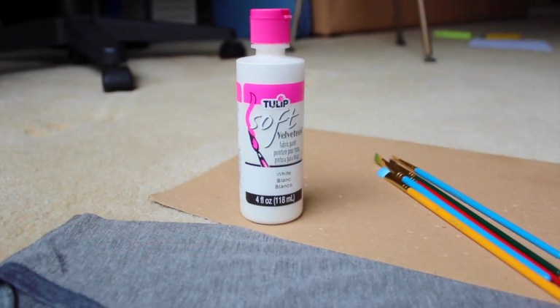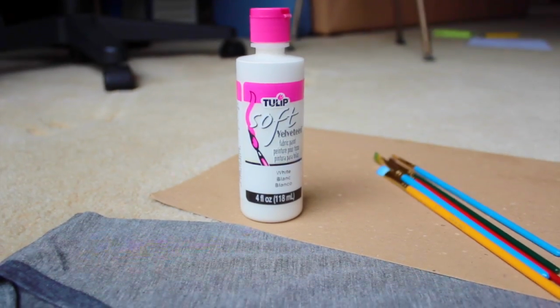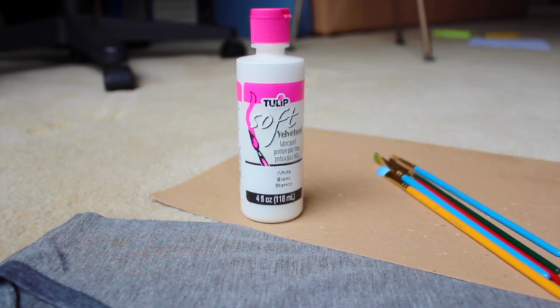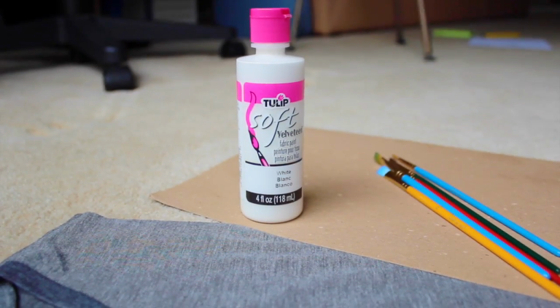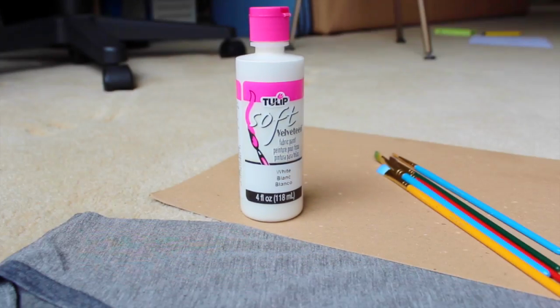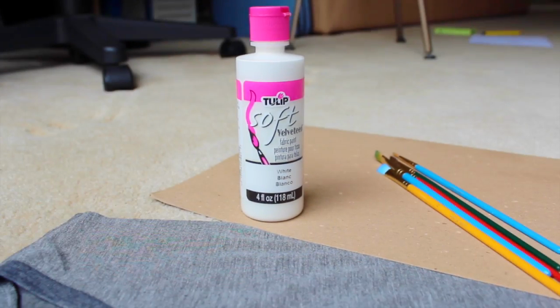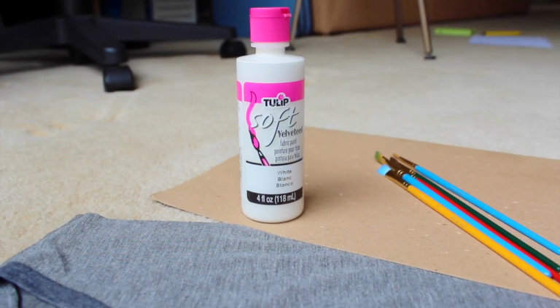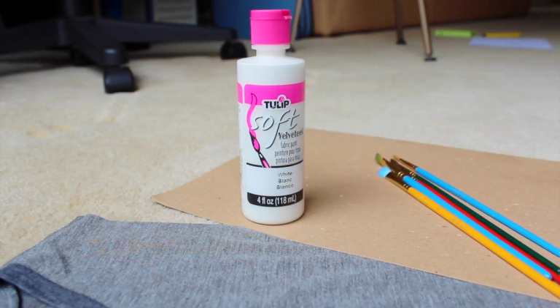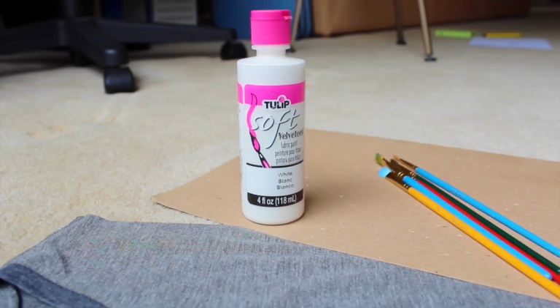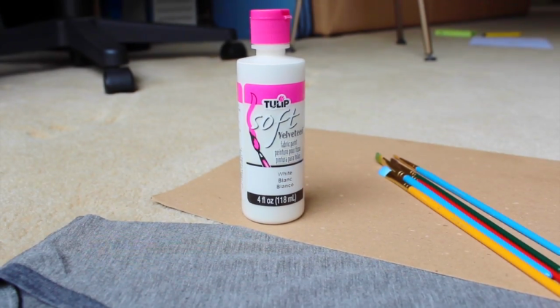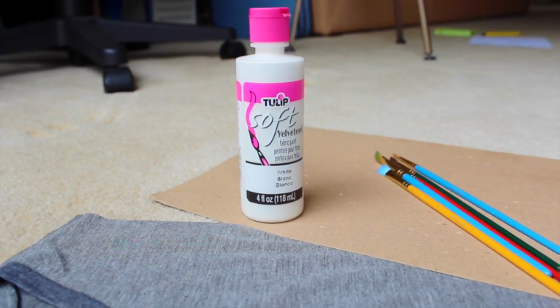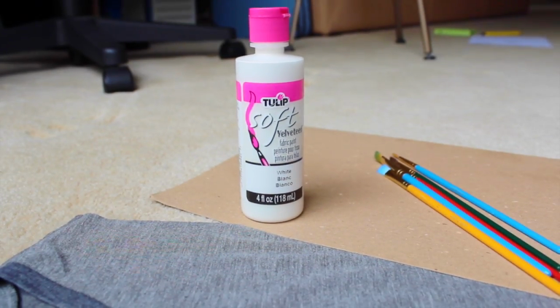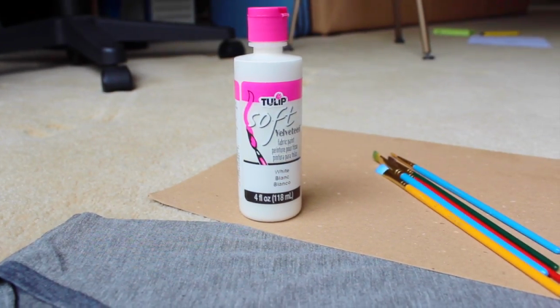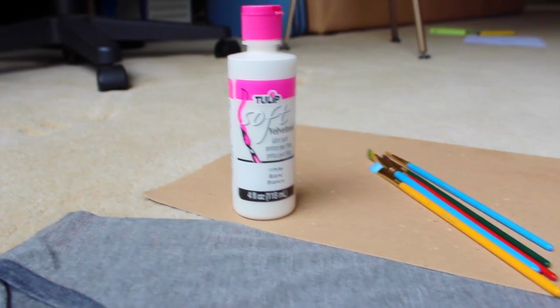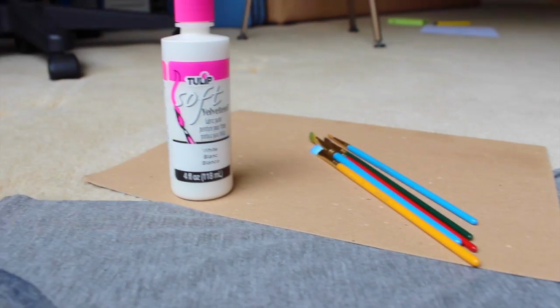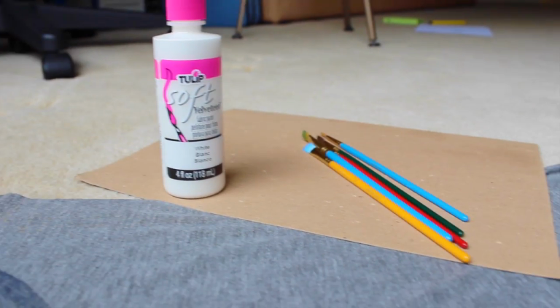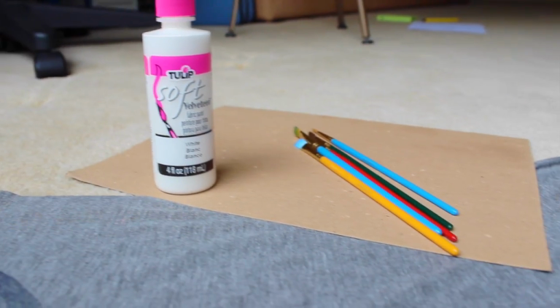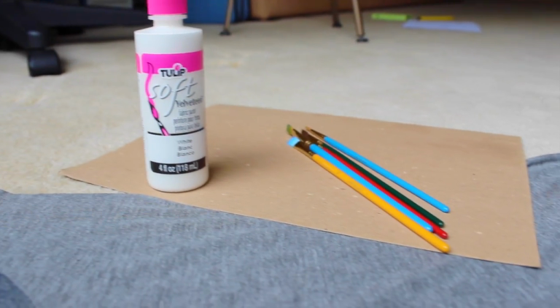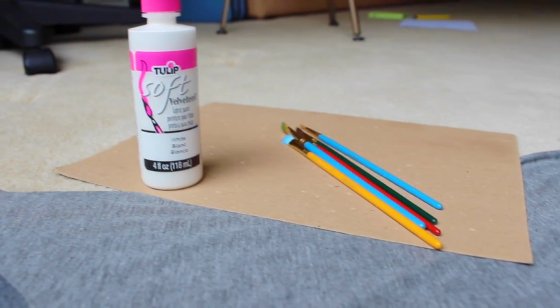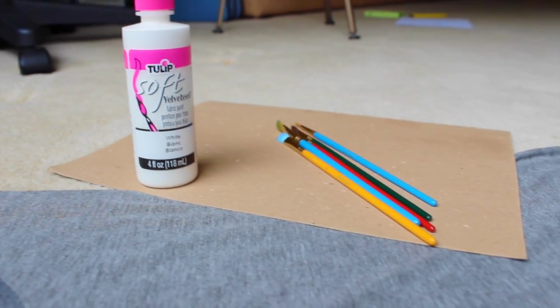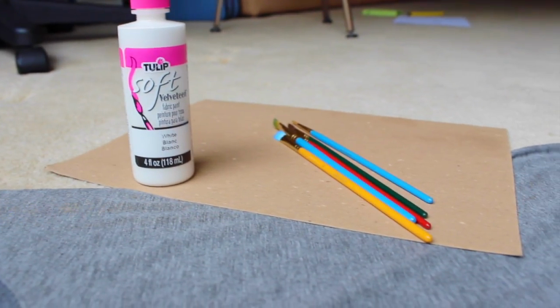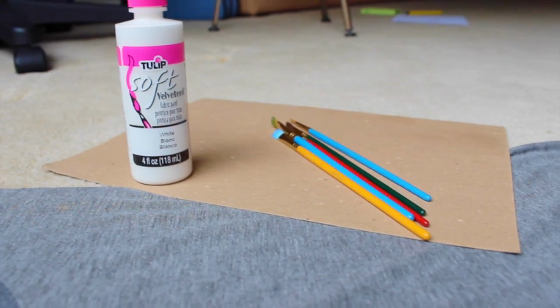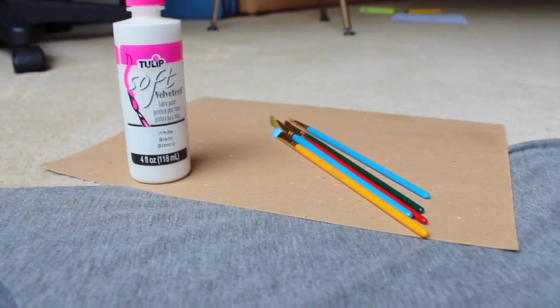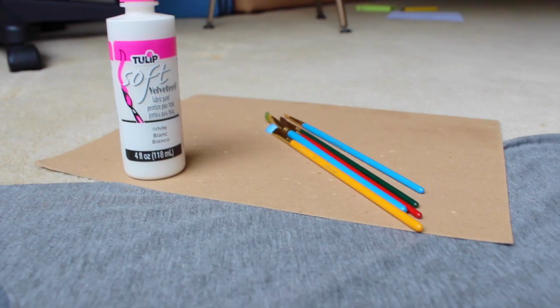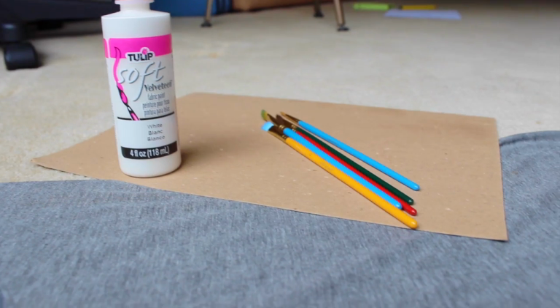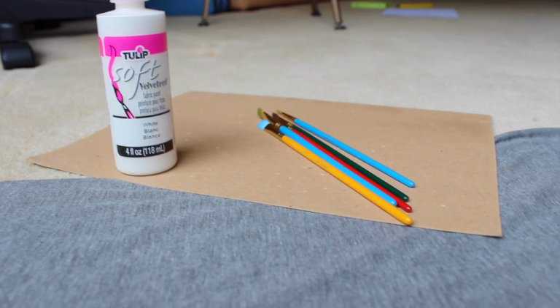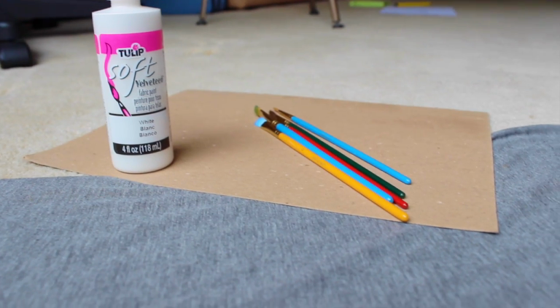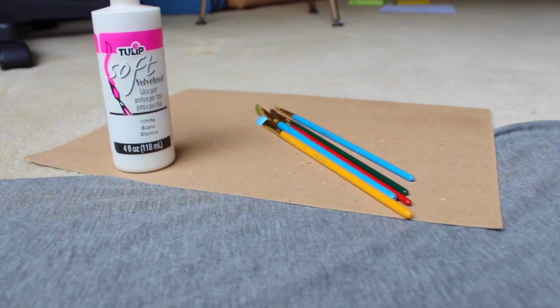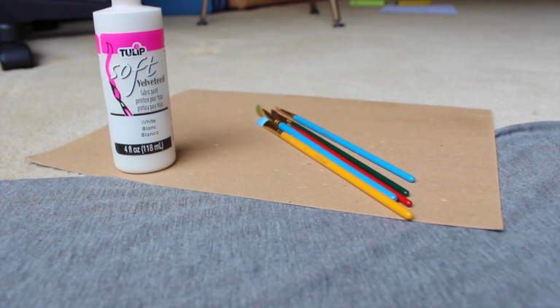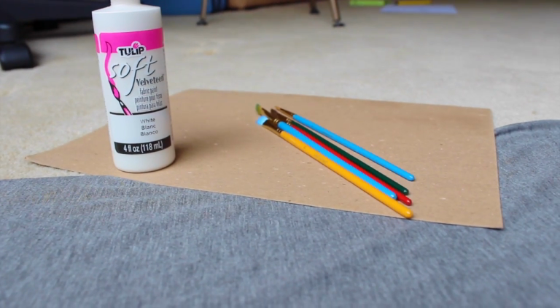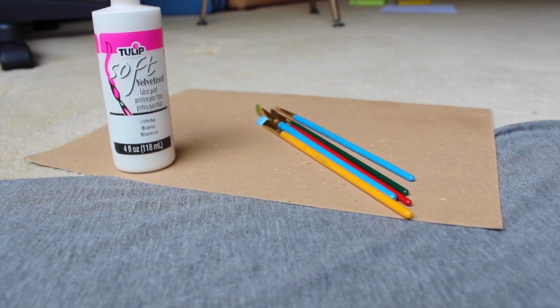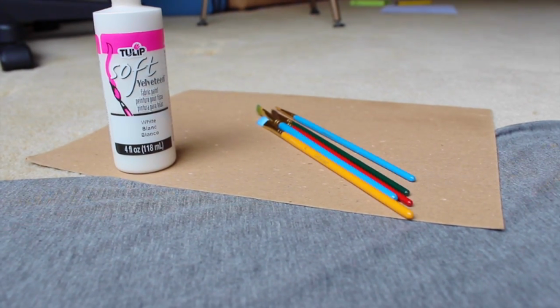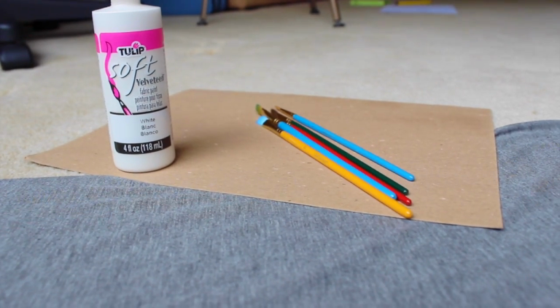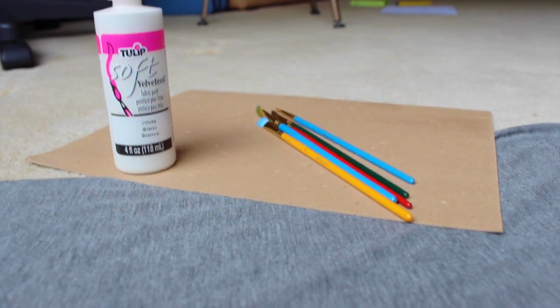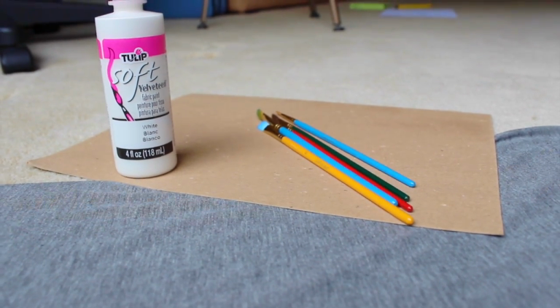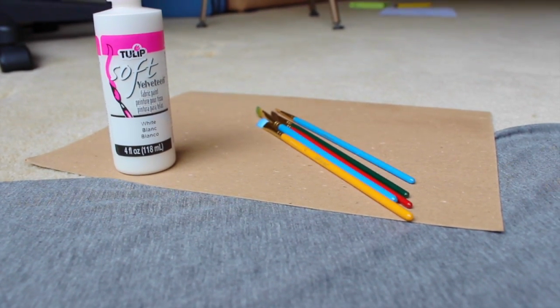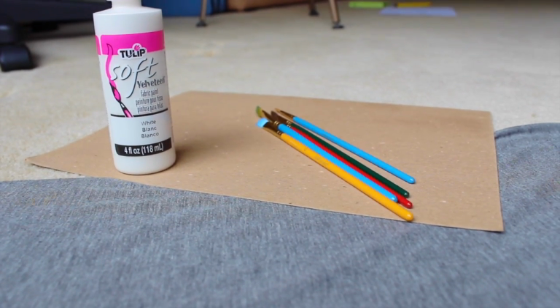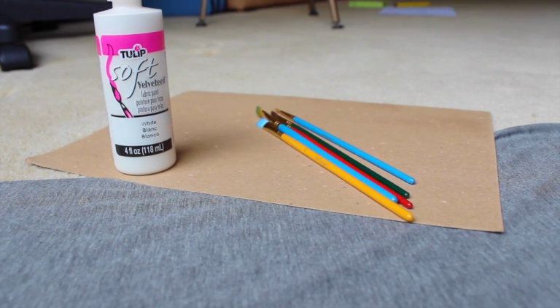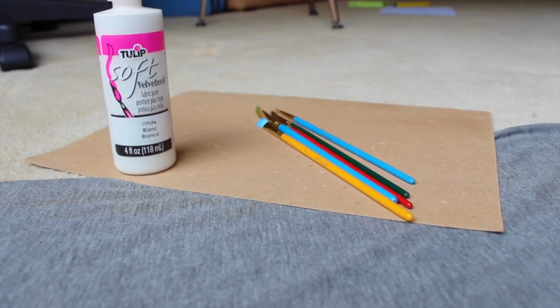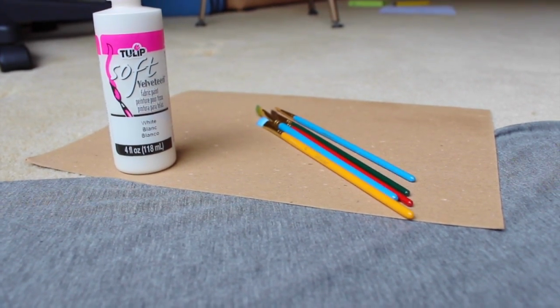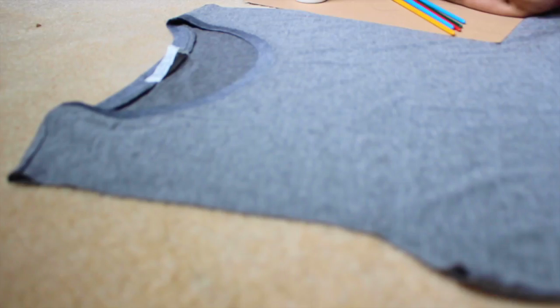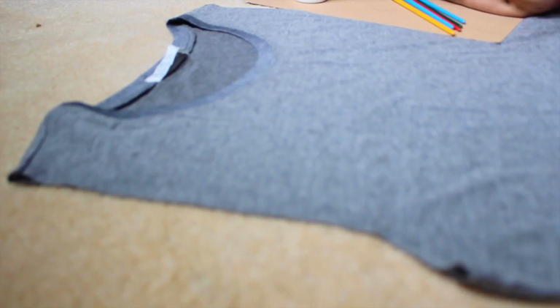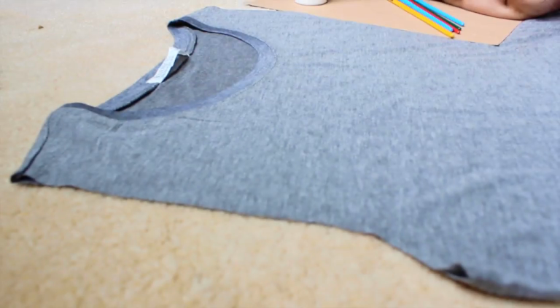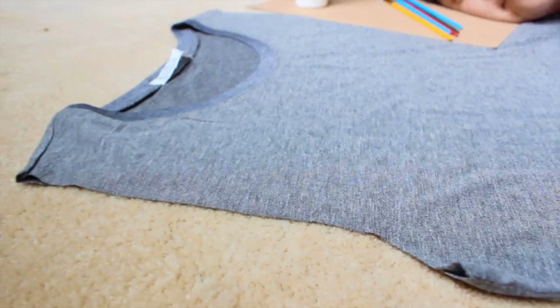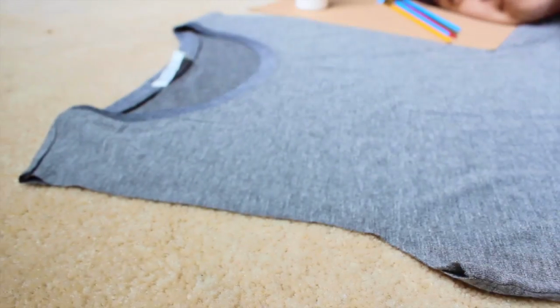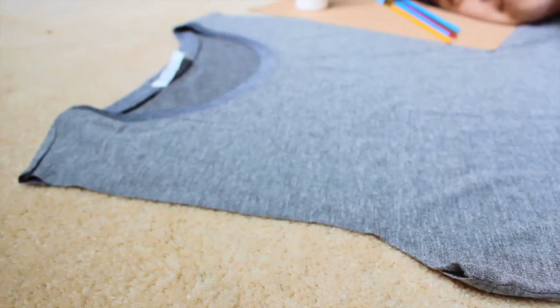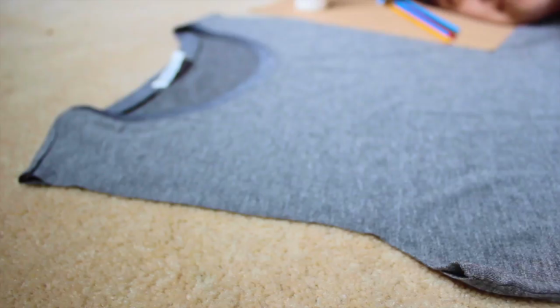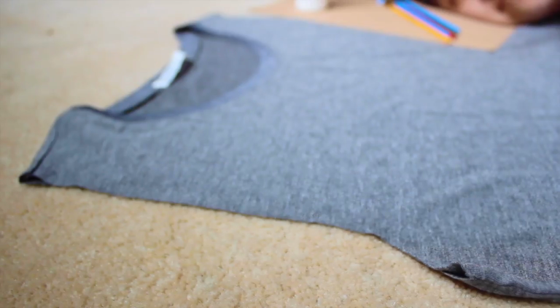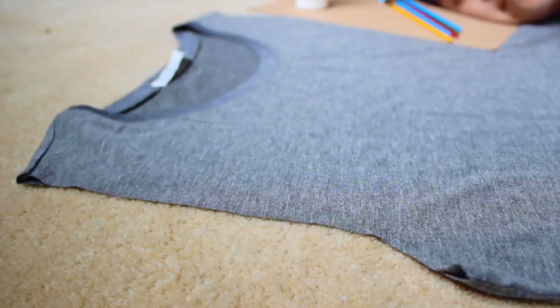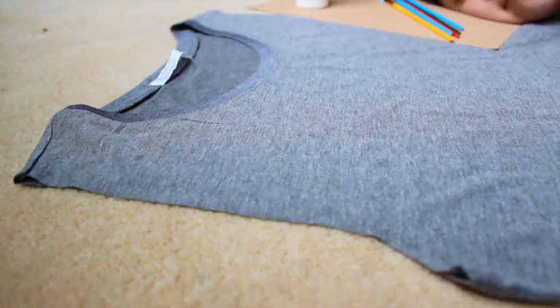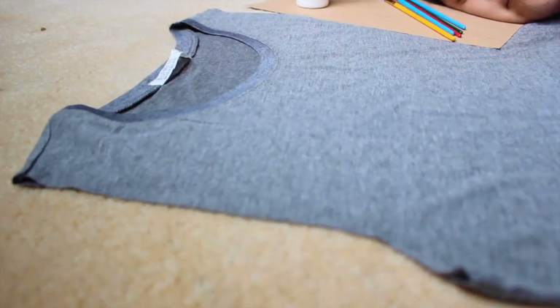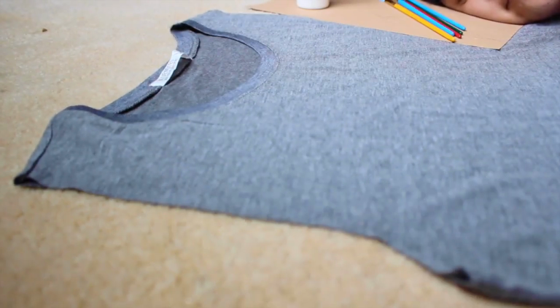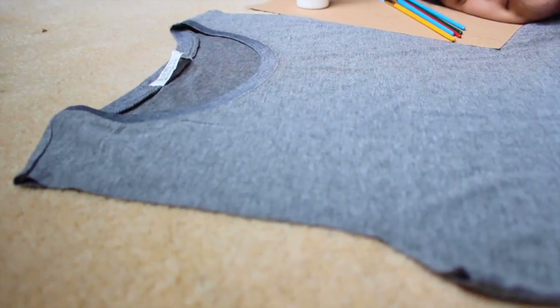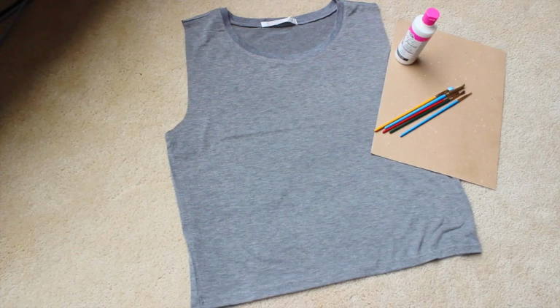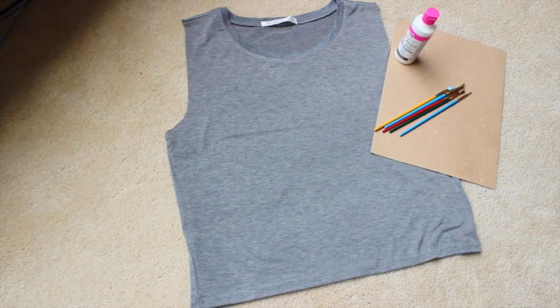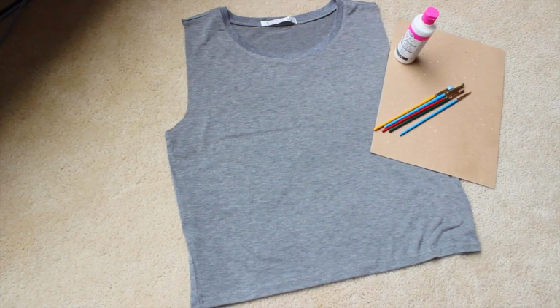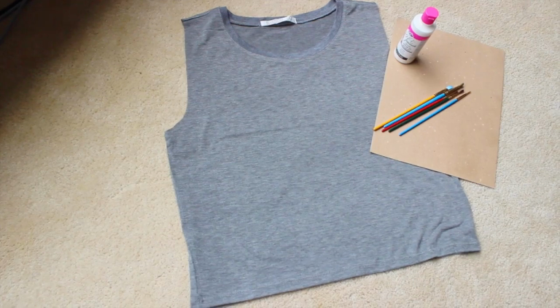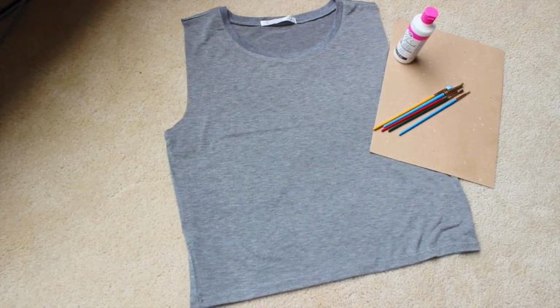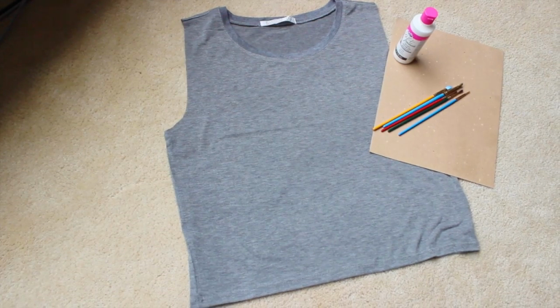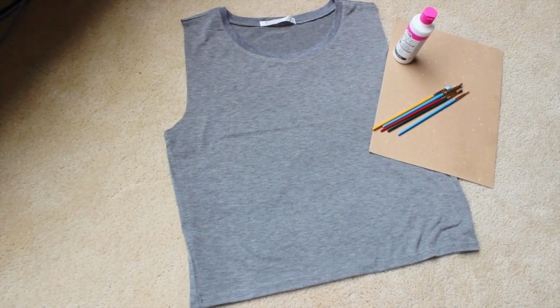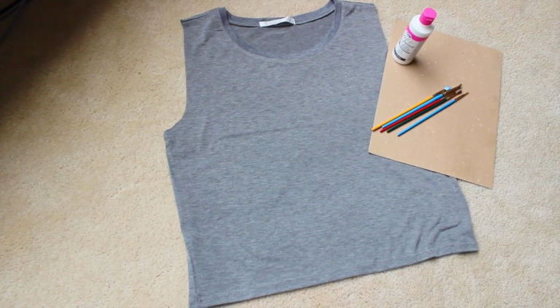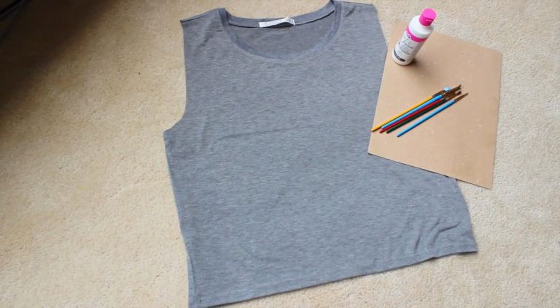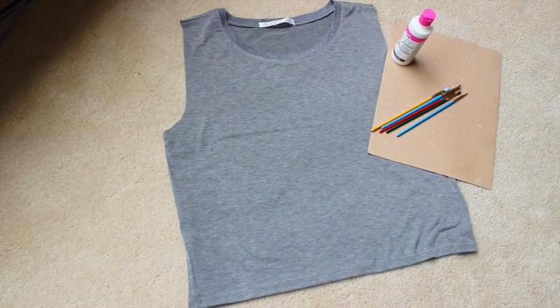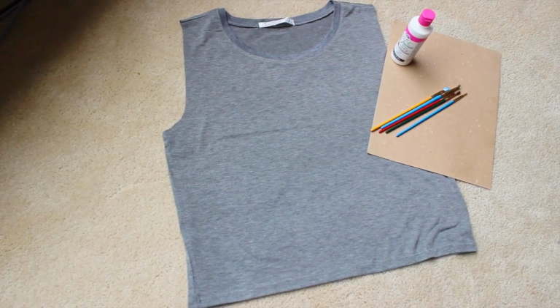So for materials you'll need some fabric paint, paint brushes, some cardboard, and of course a shirt to paint on.